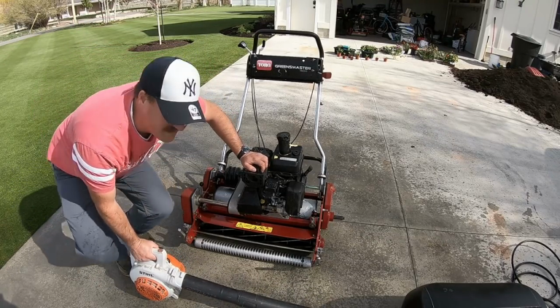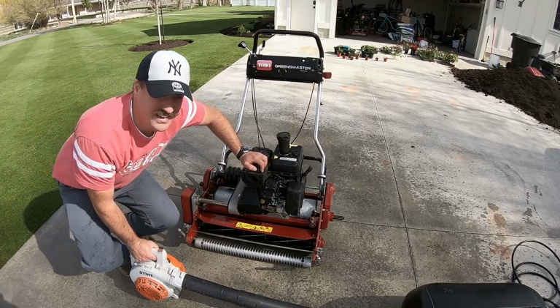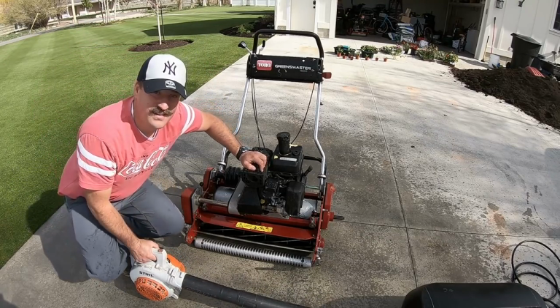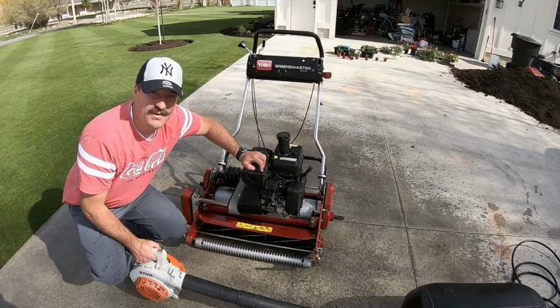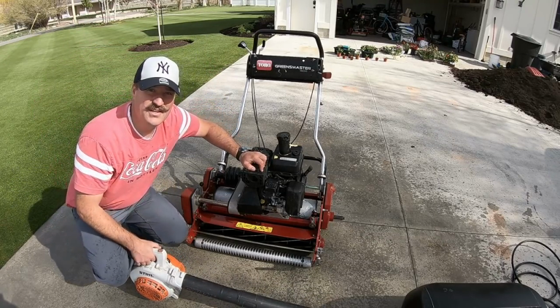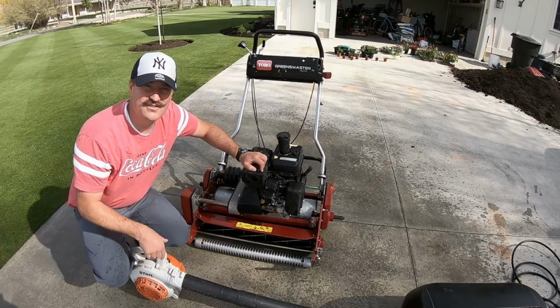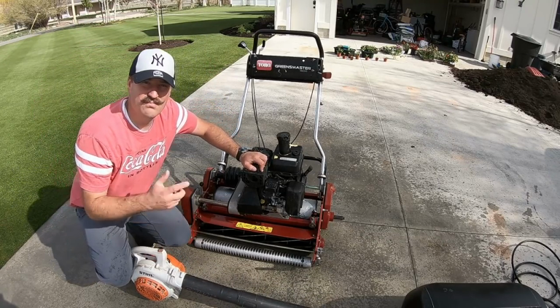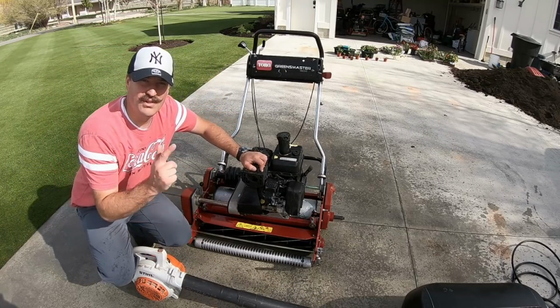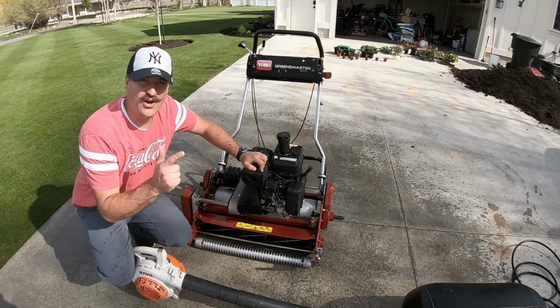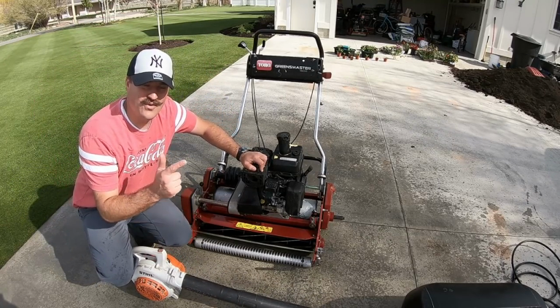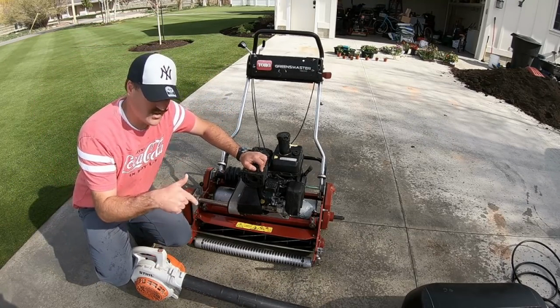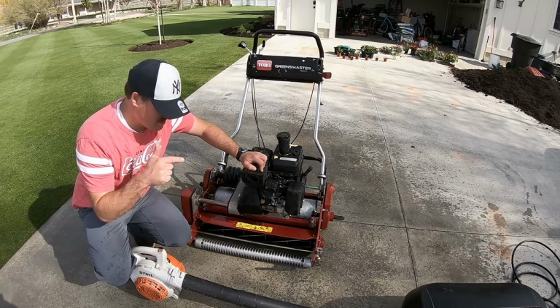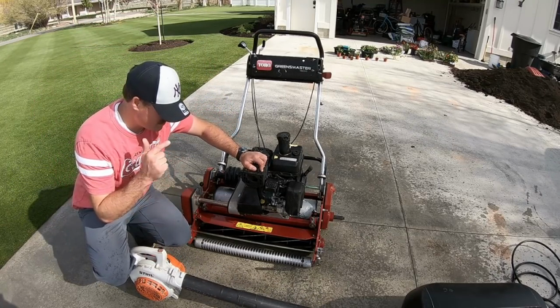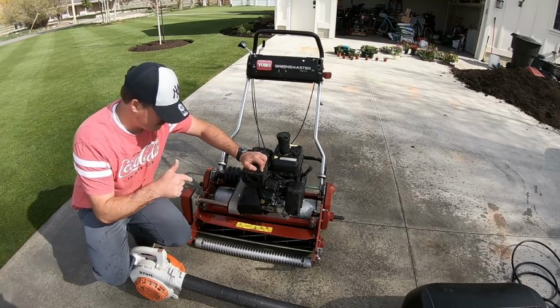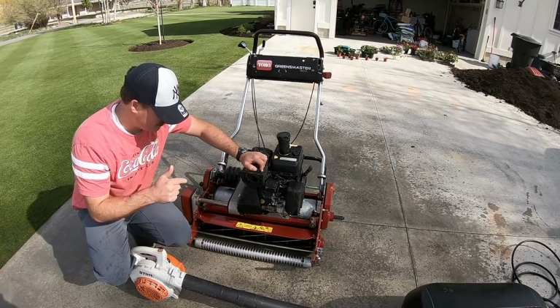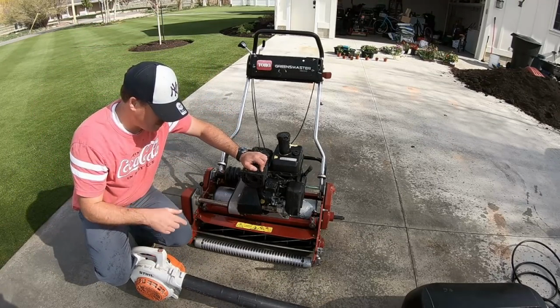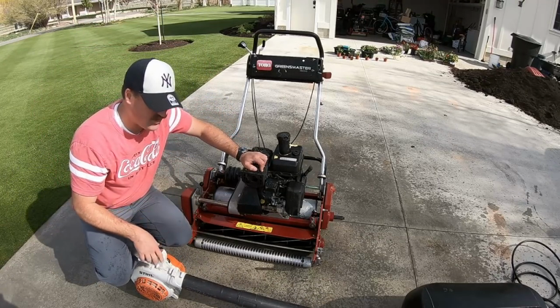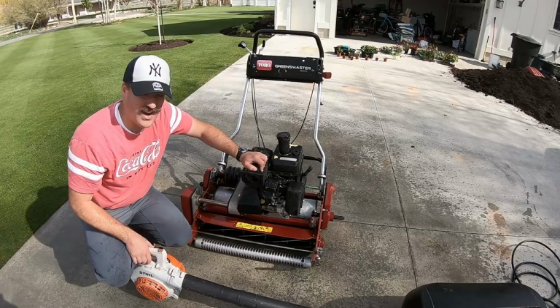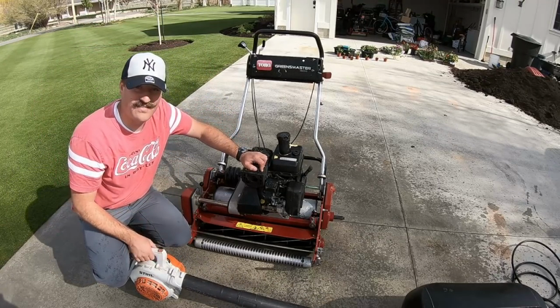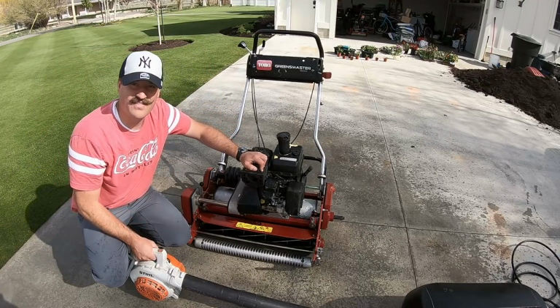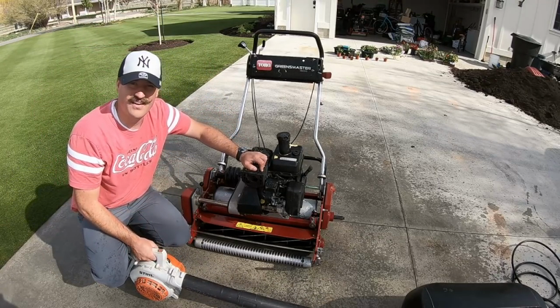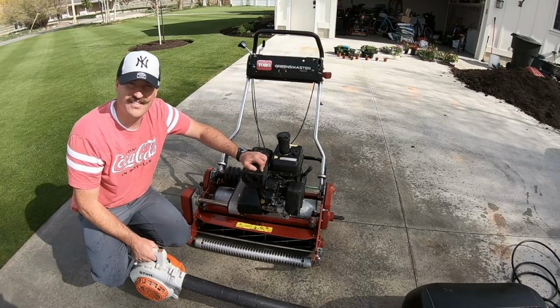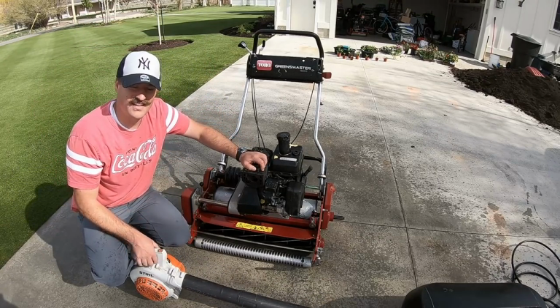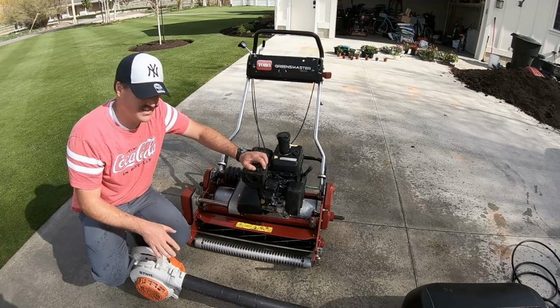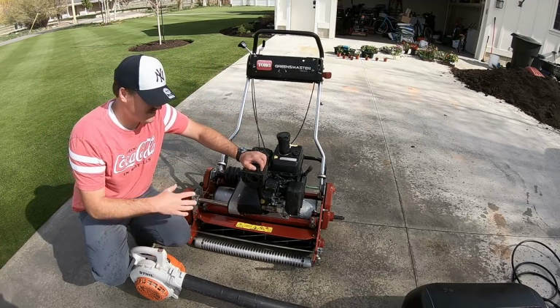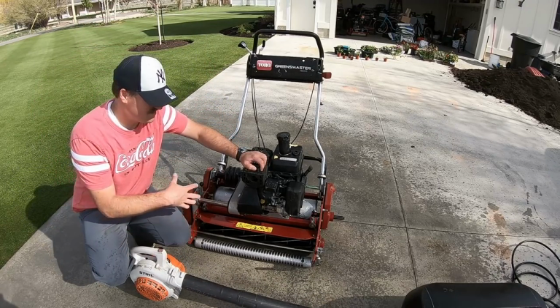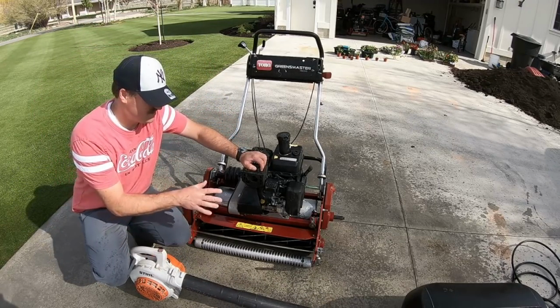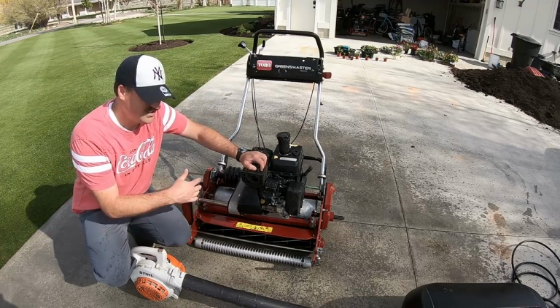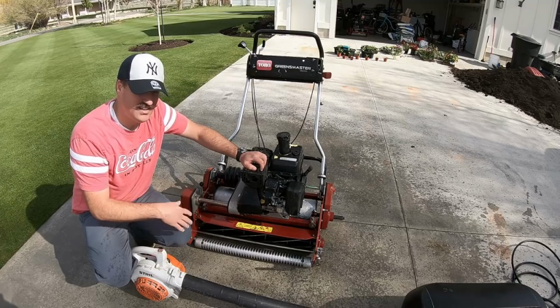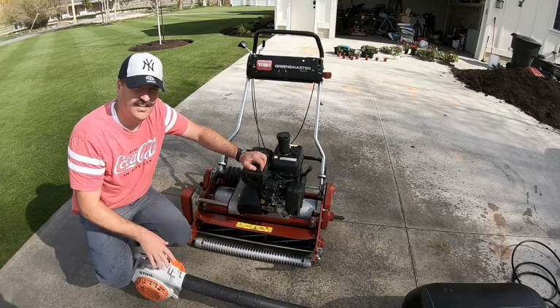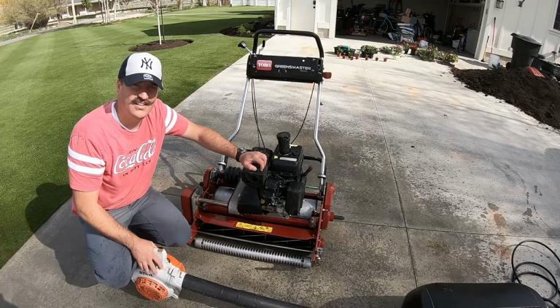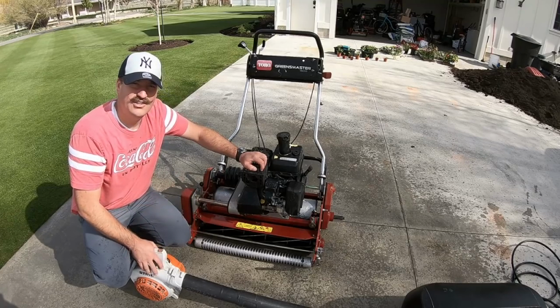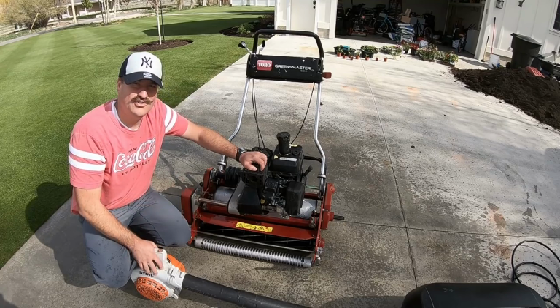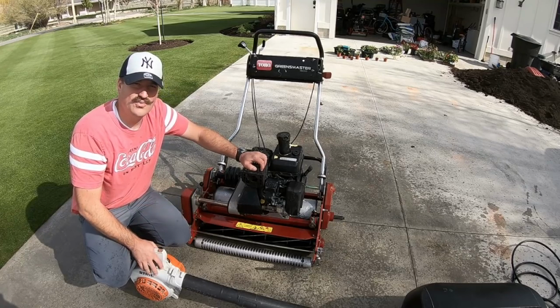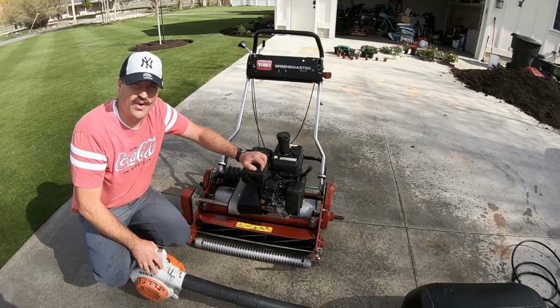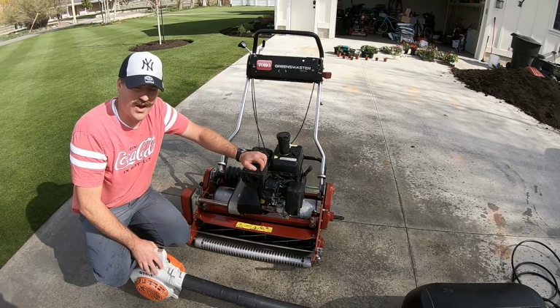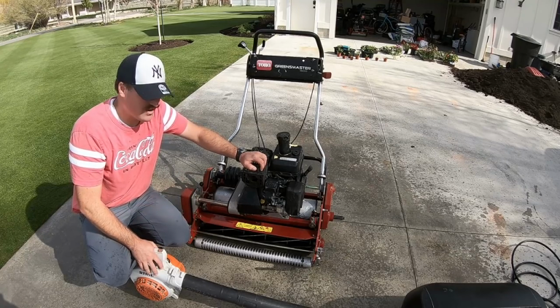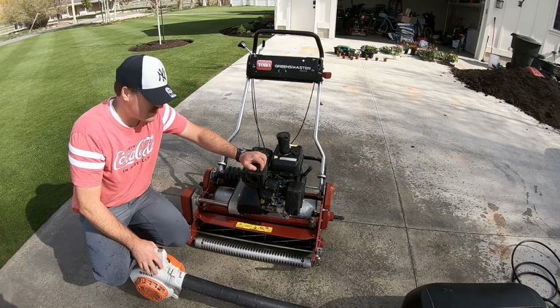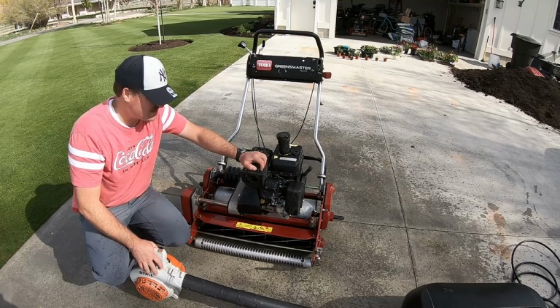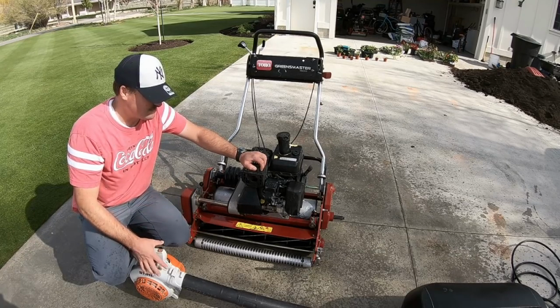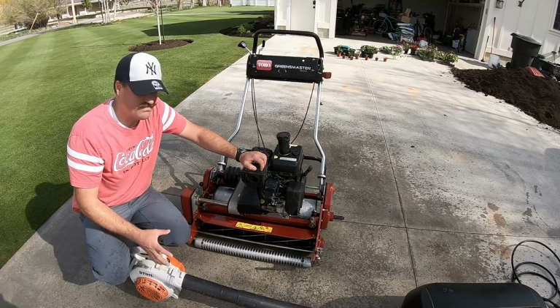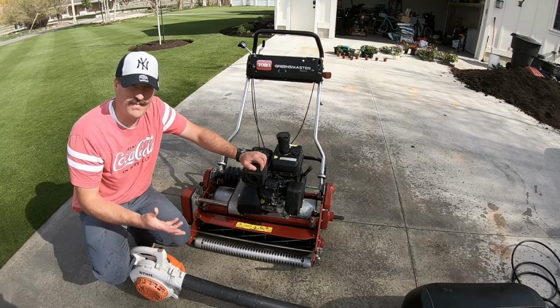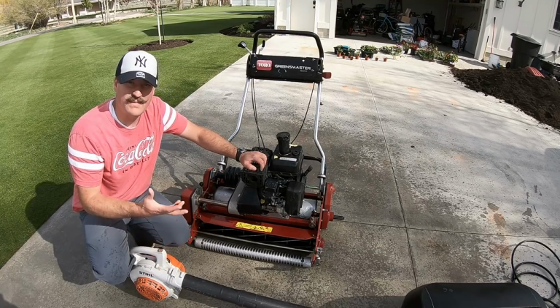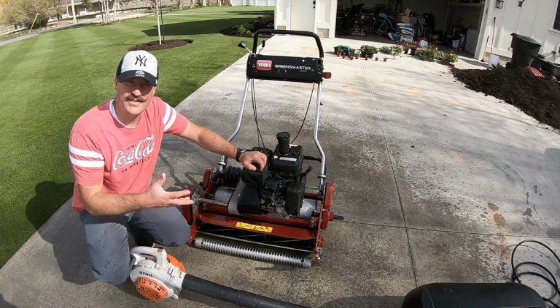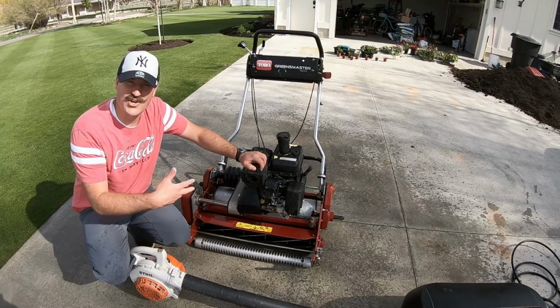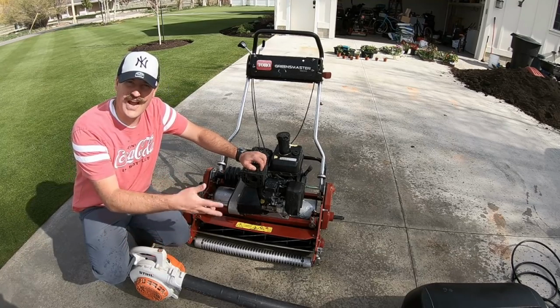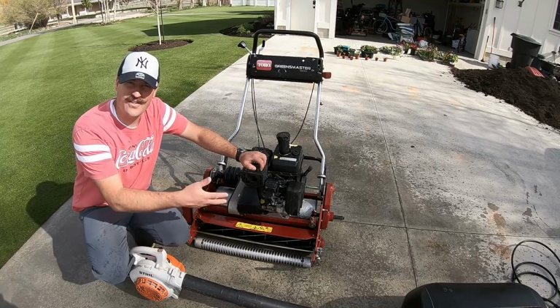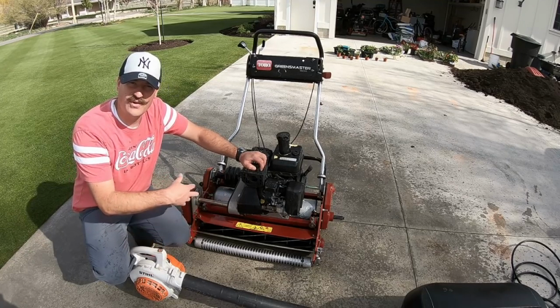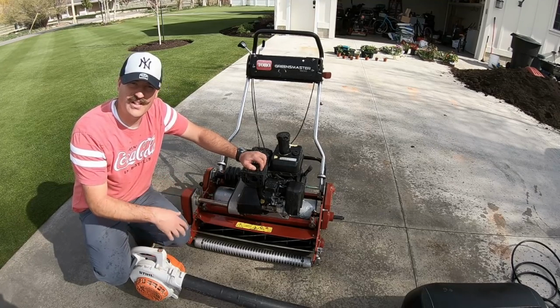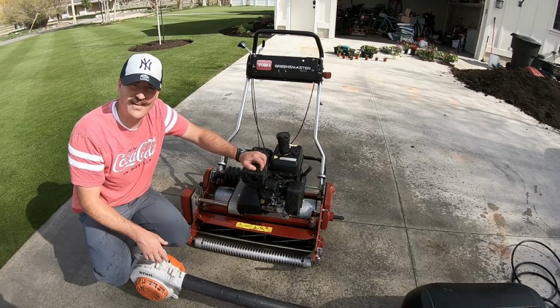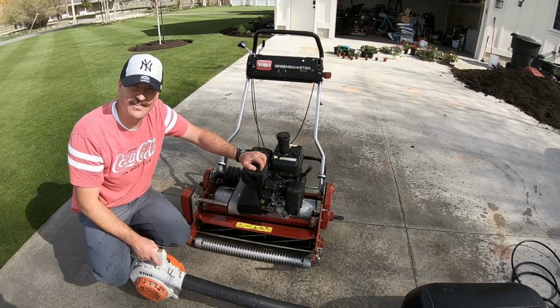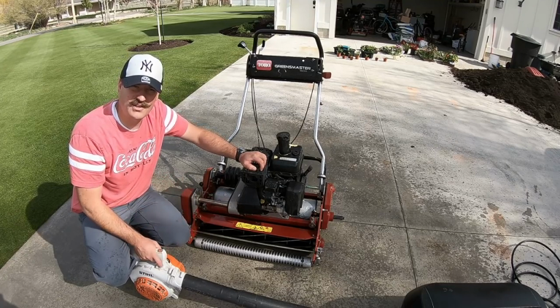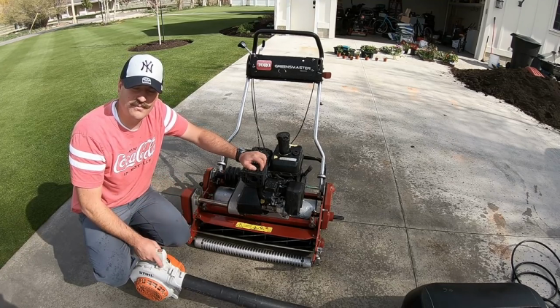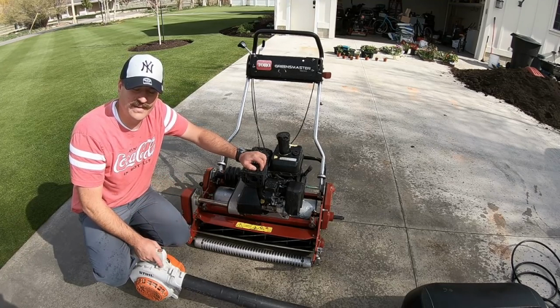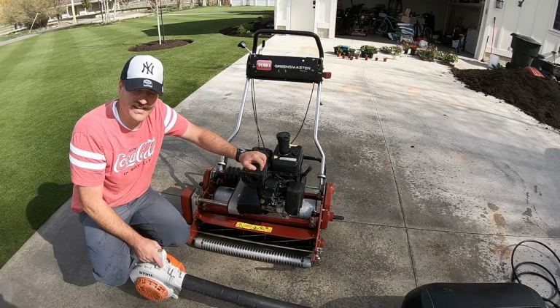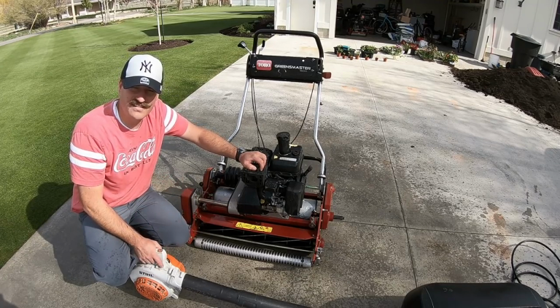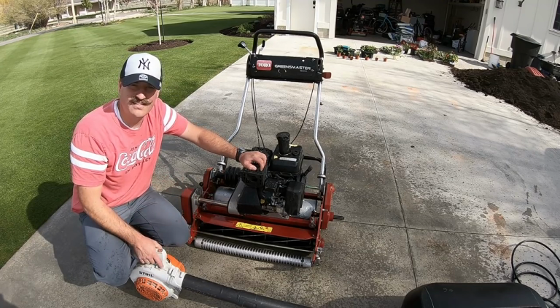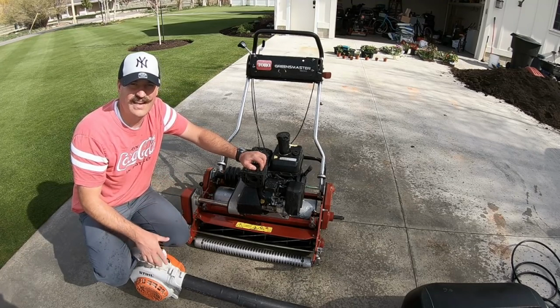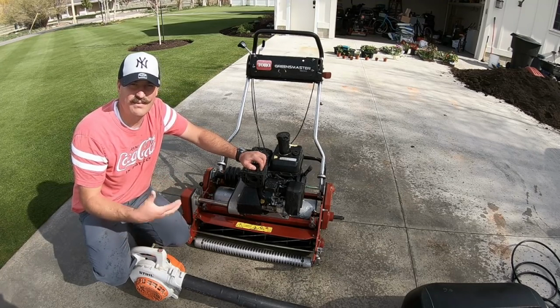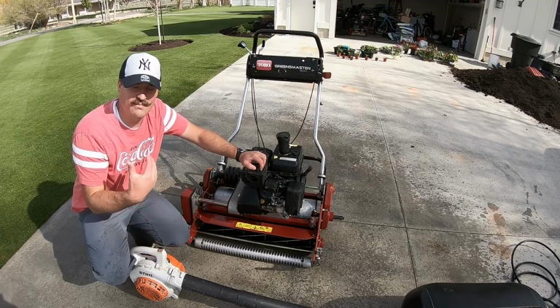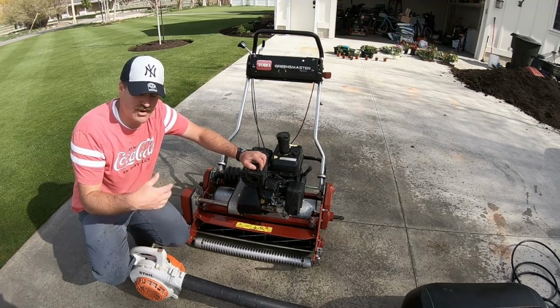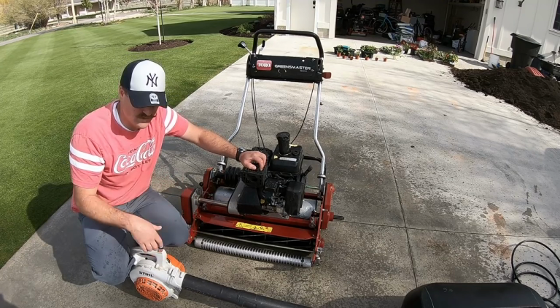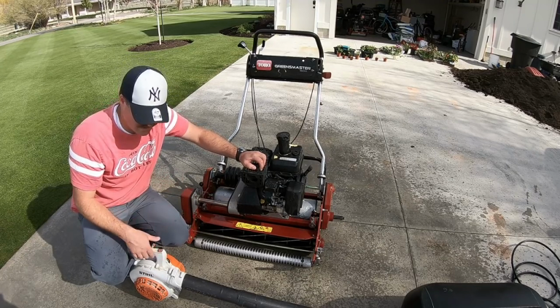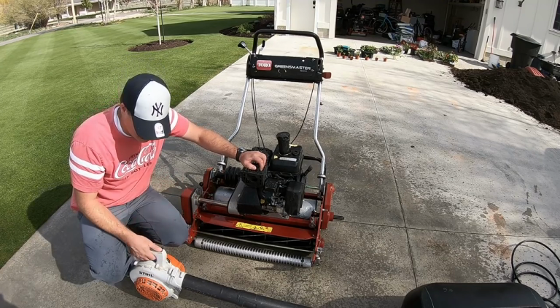I'm going to use the blower to blow off all the loose water and dry the reel off a little bit, and then I'm going to mow with it.